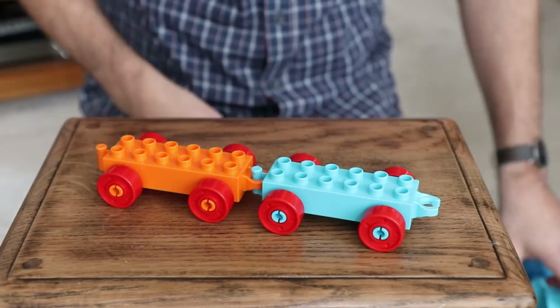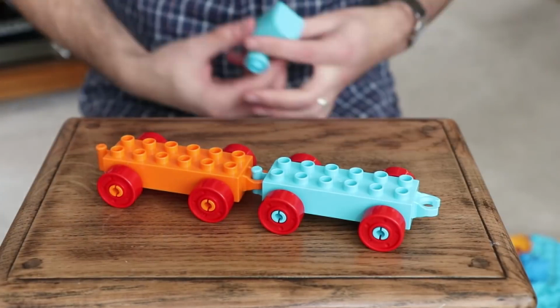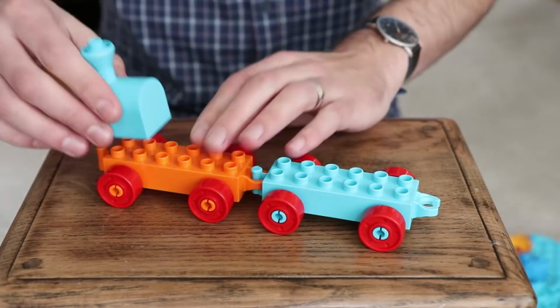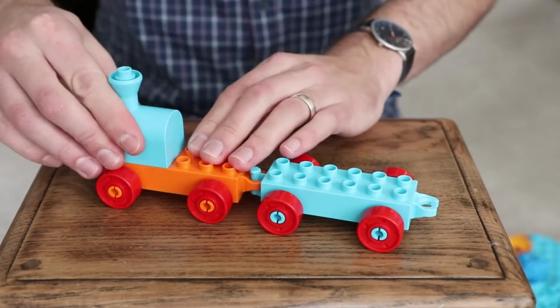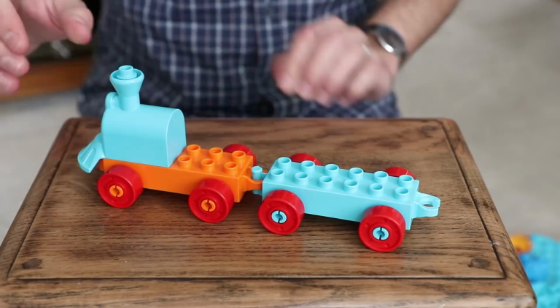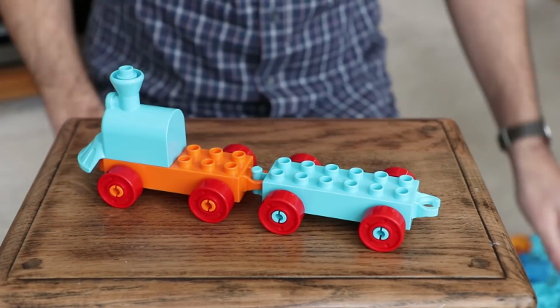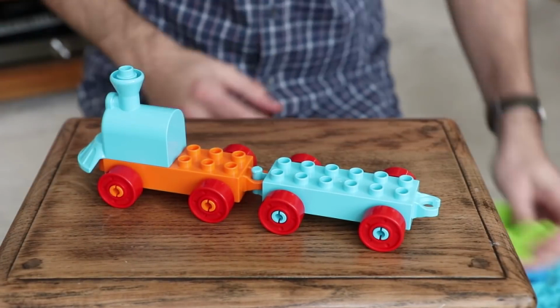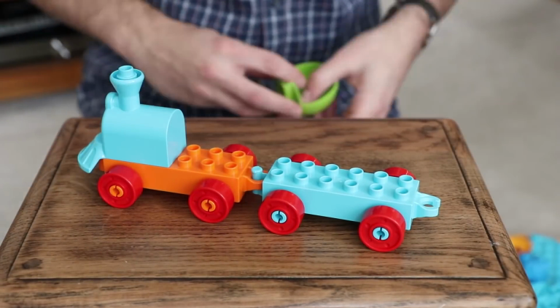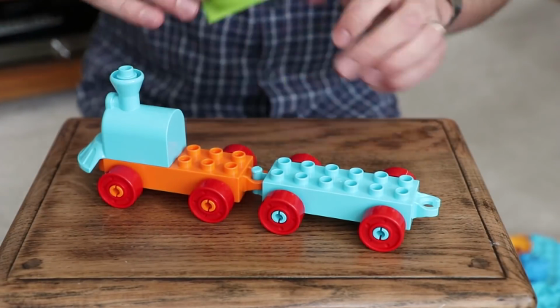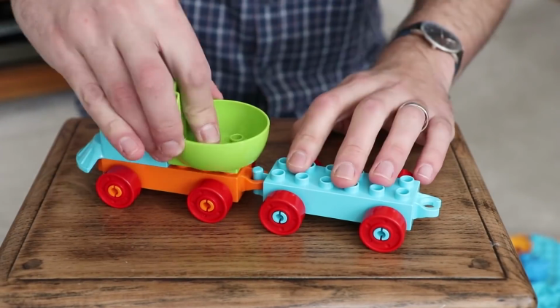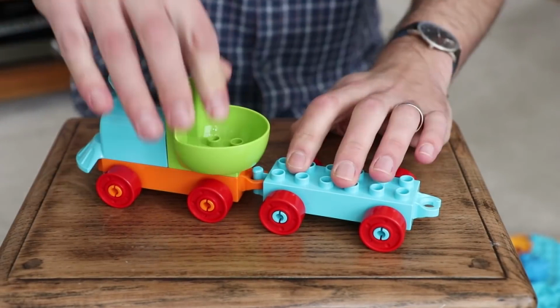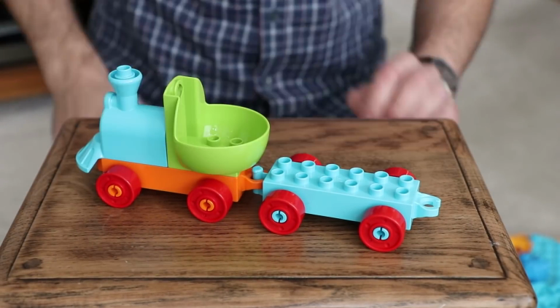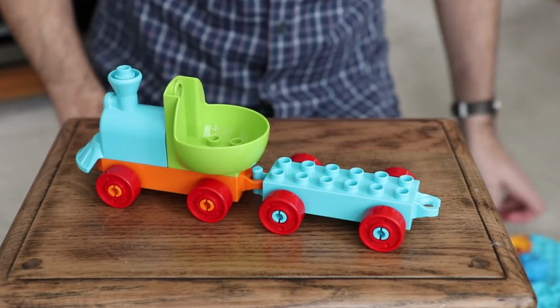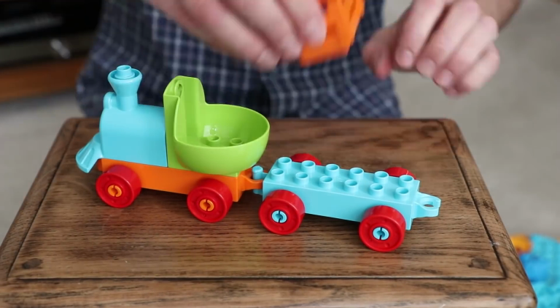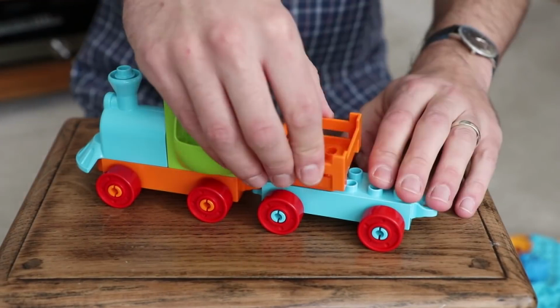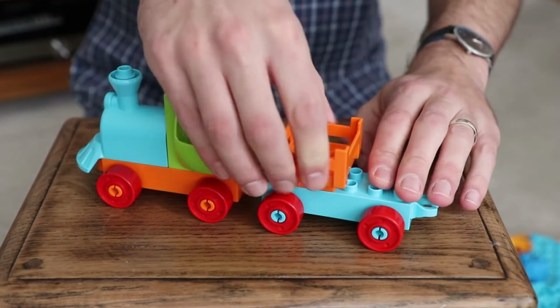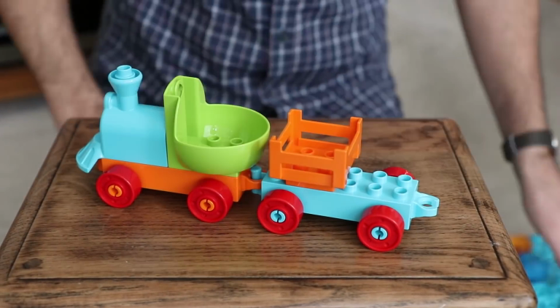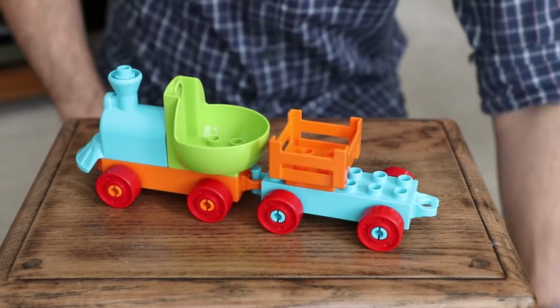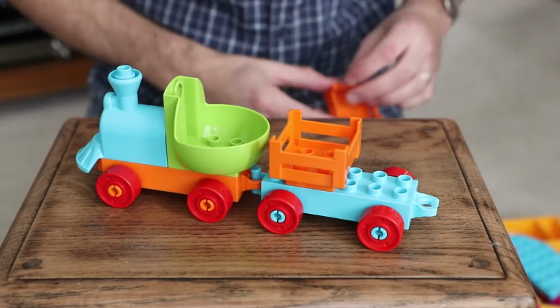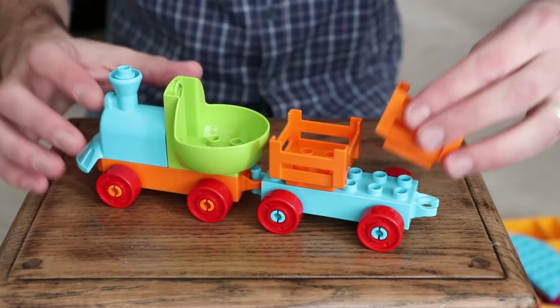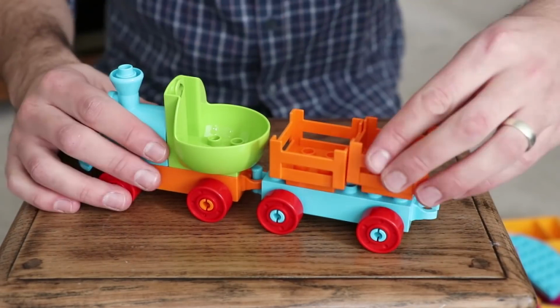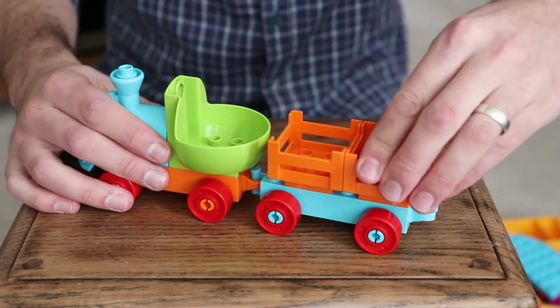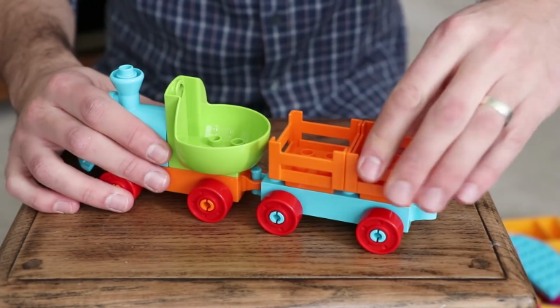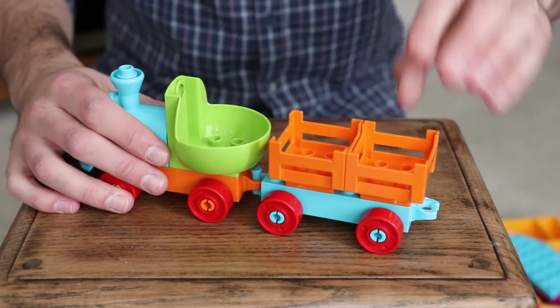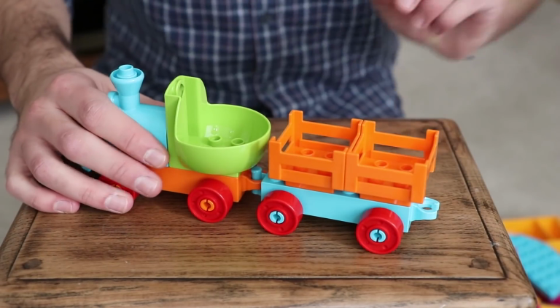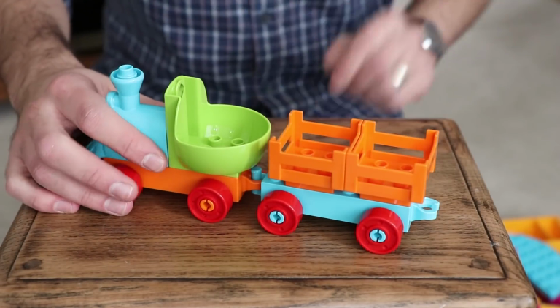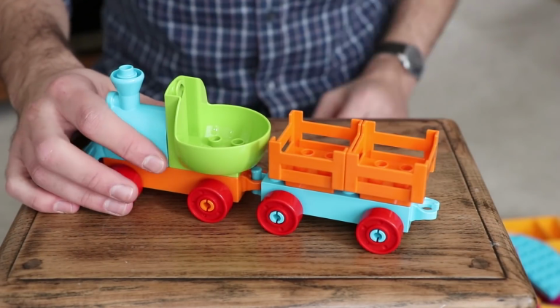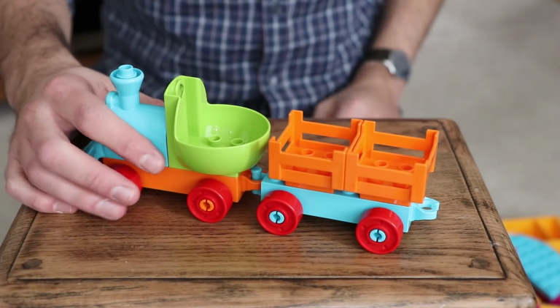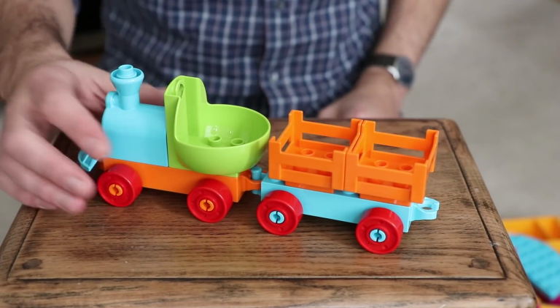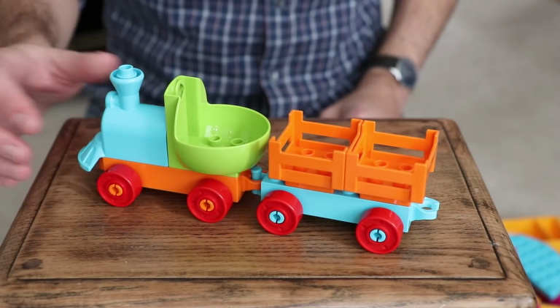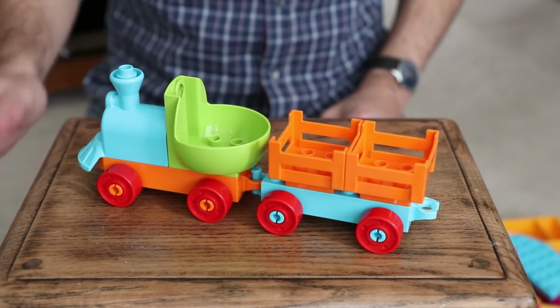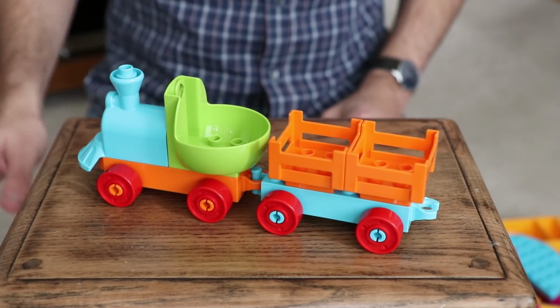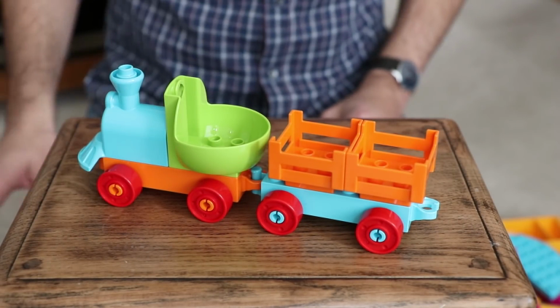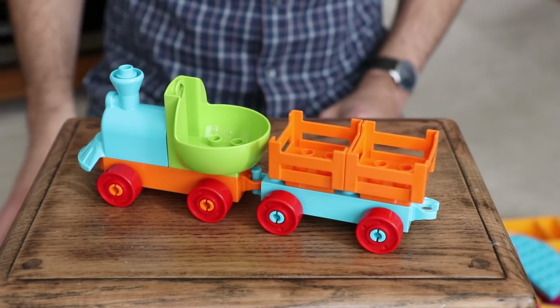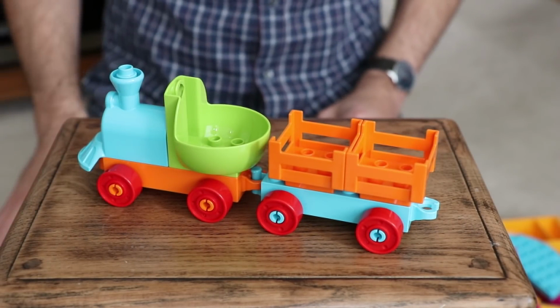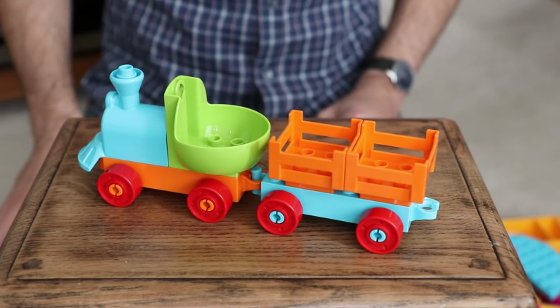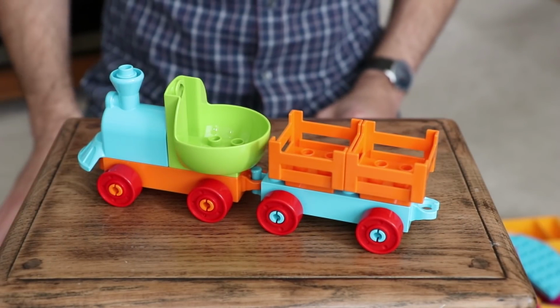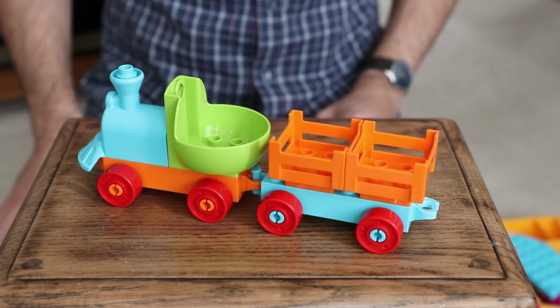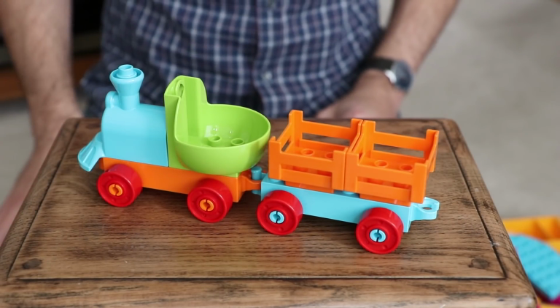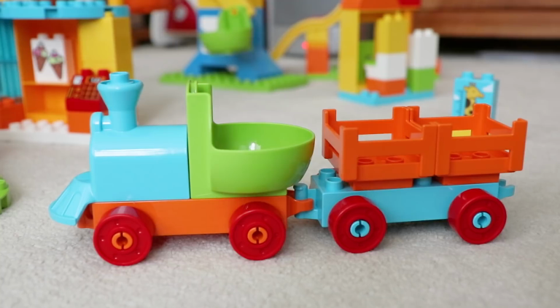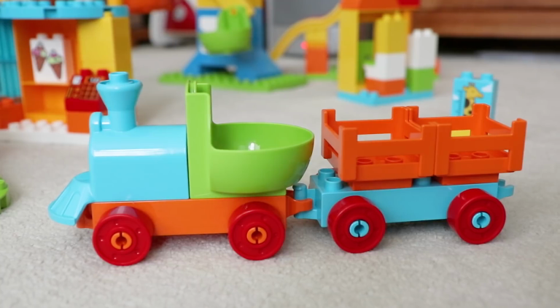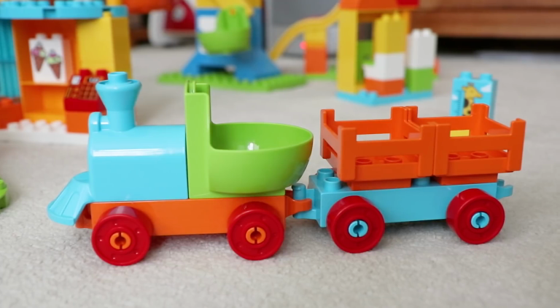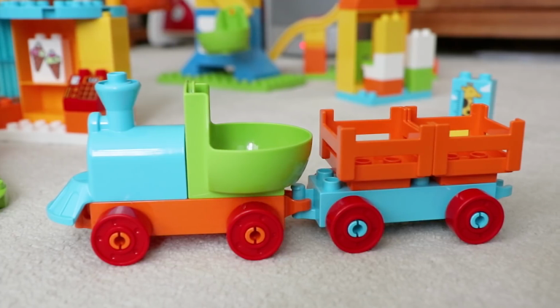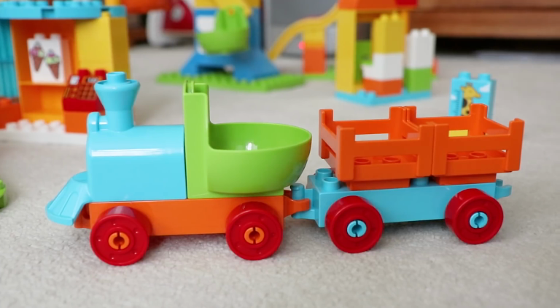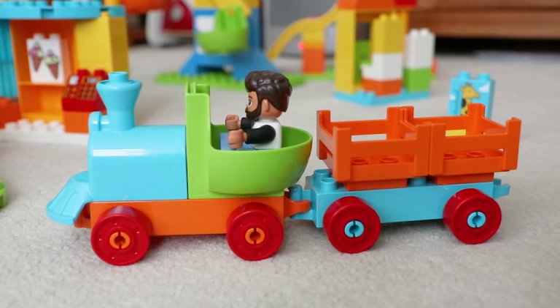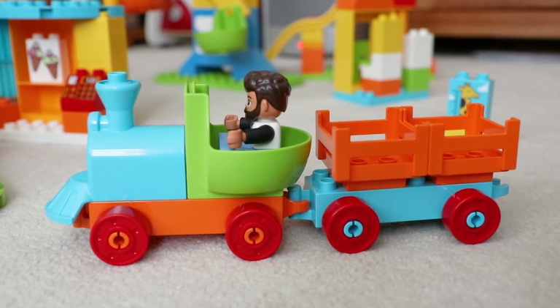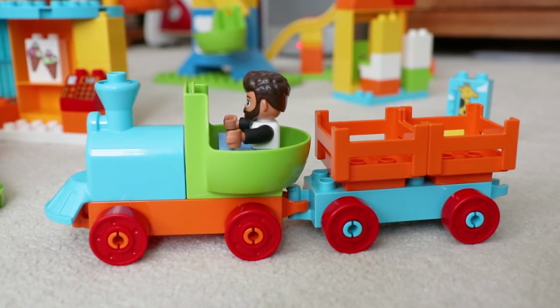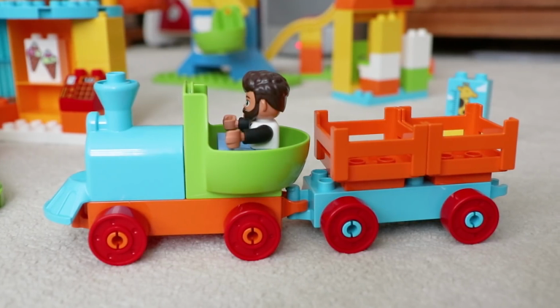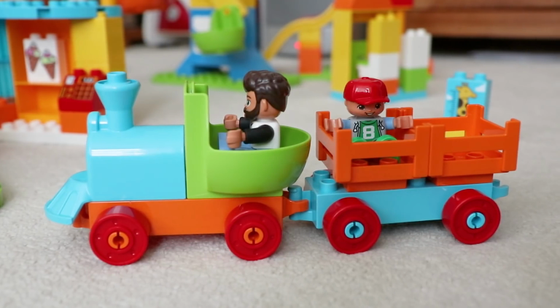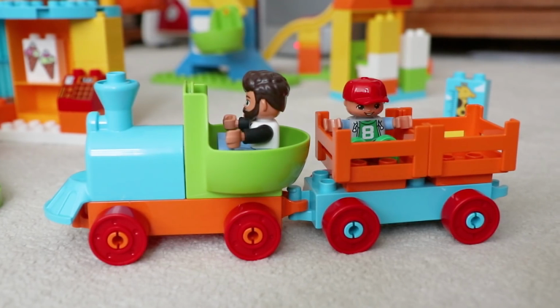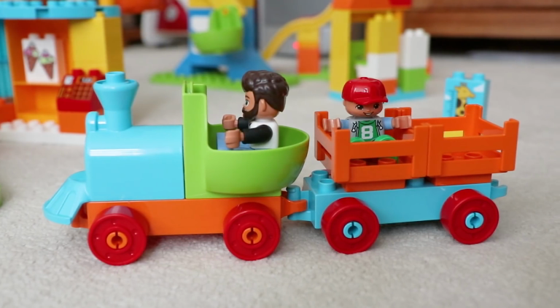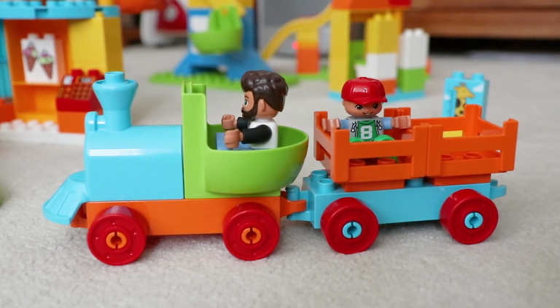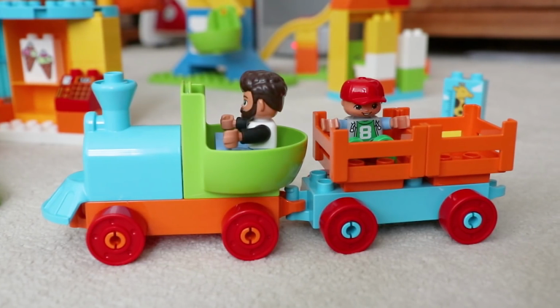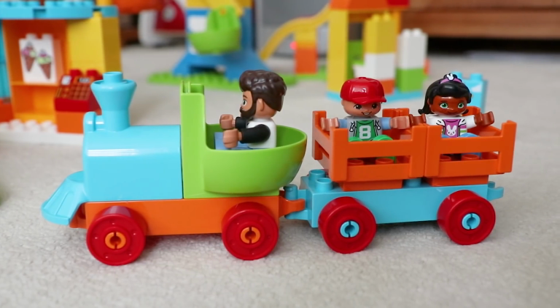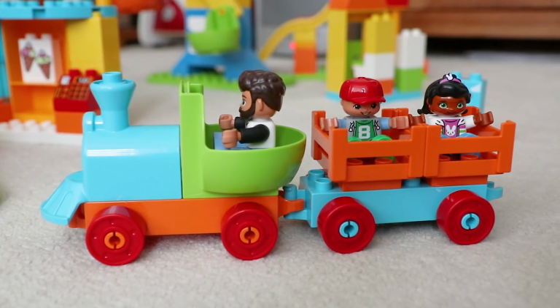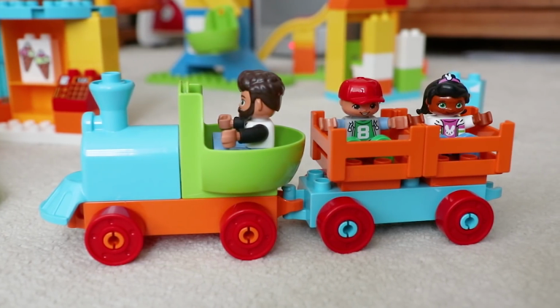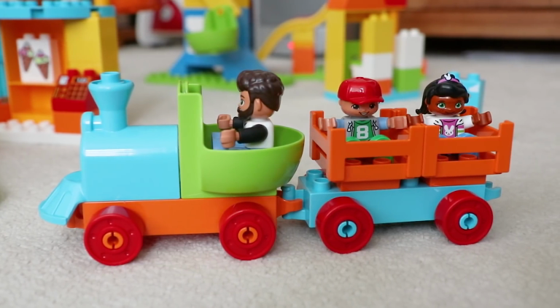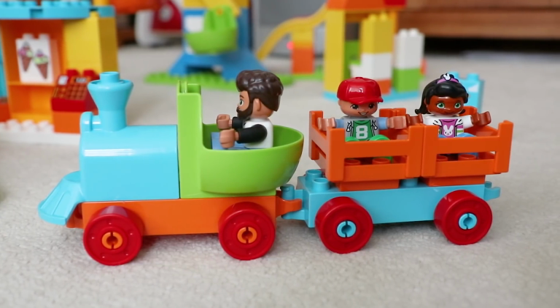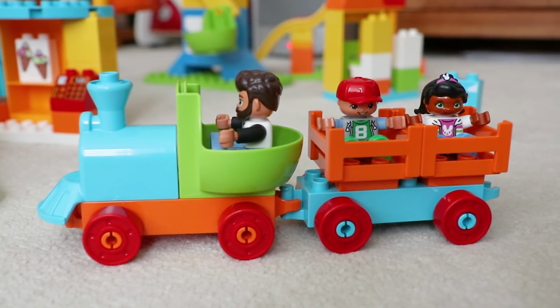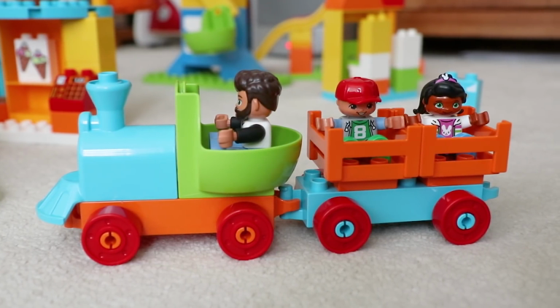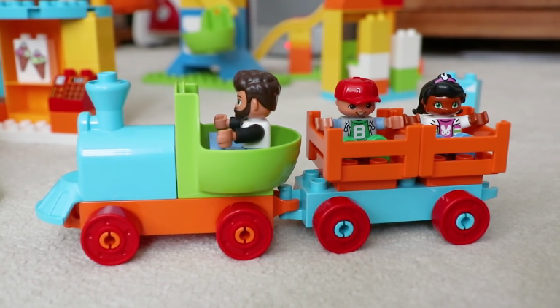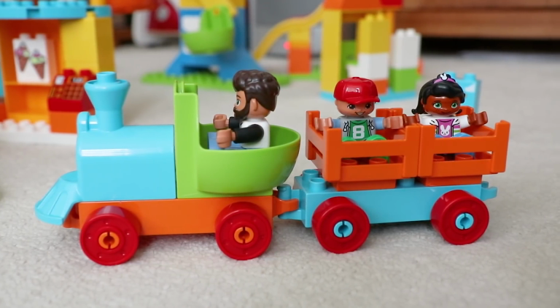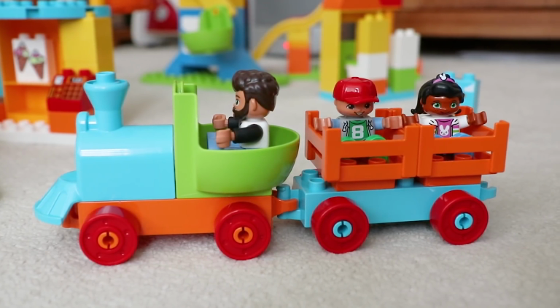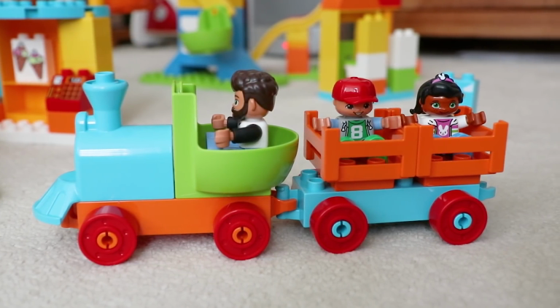Starting off with the train, it comes with the engine itself plus one carriage, suitable to fit three of your Duplo characters.